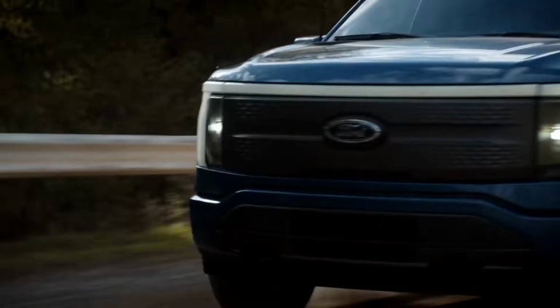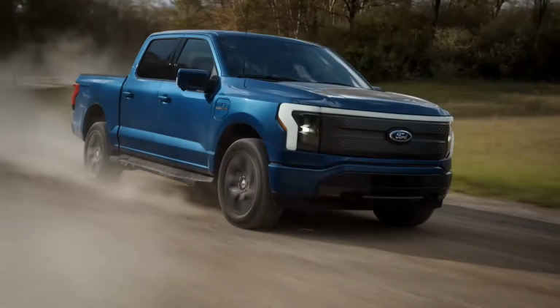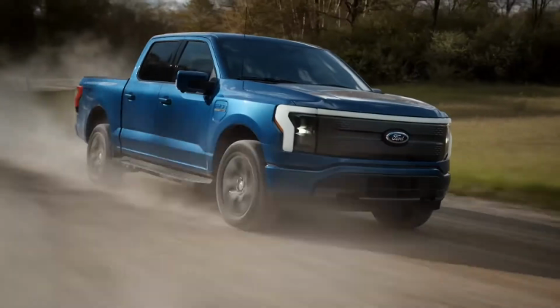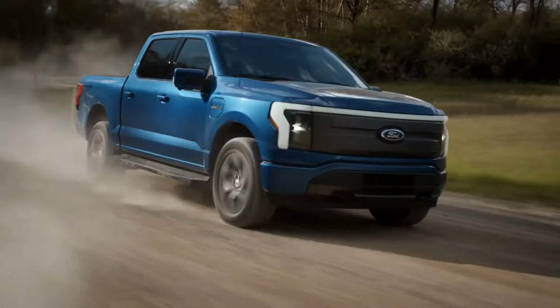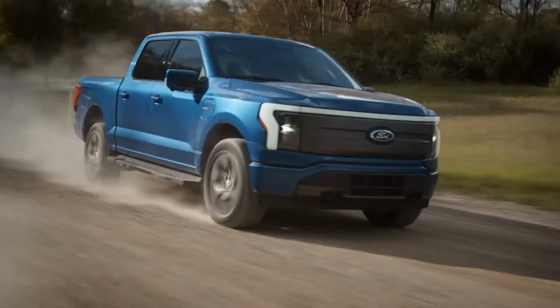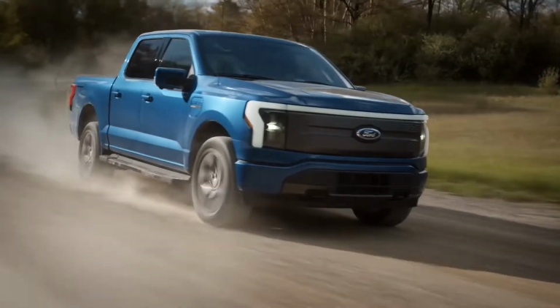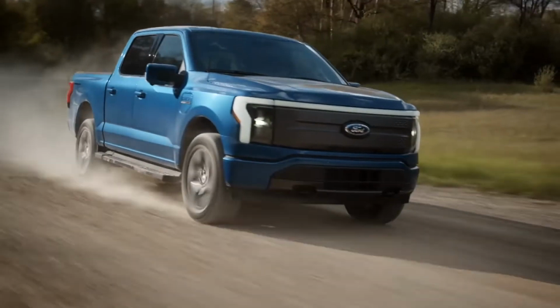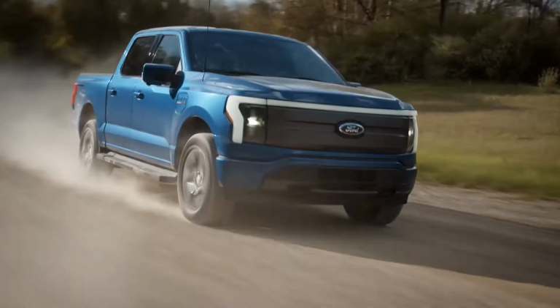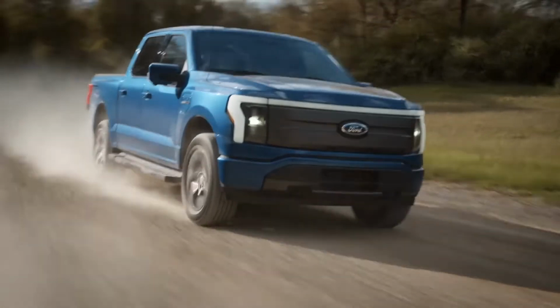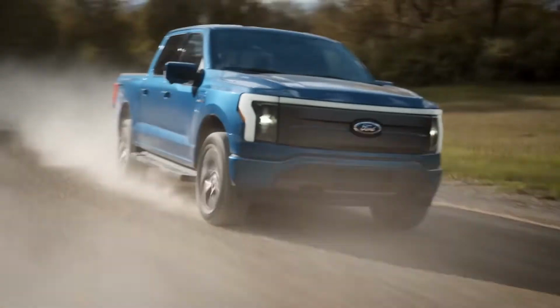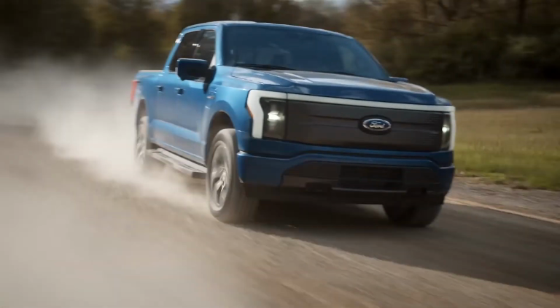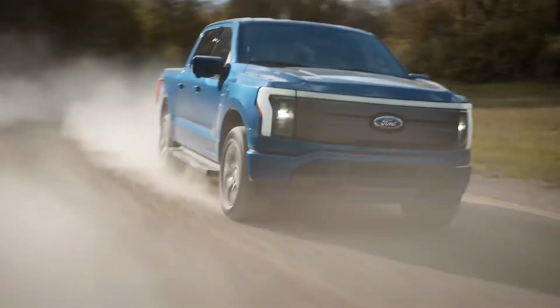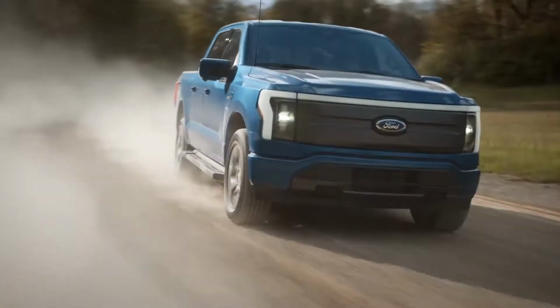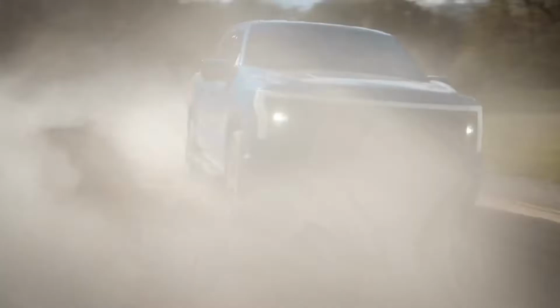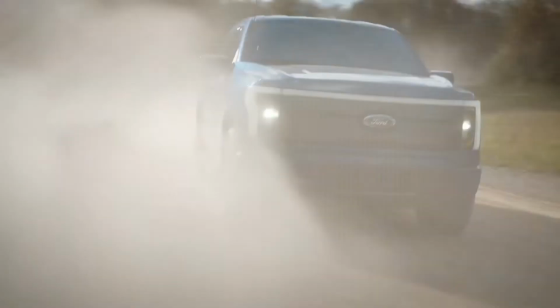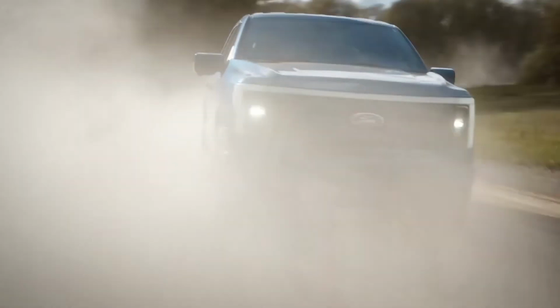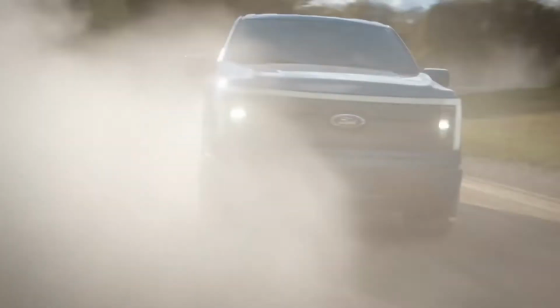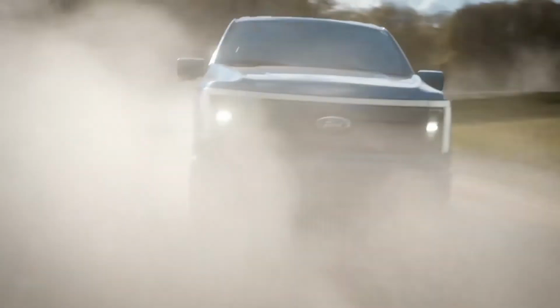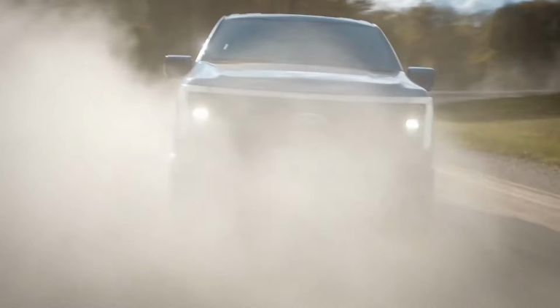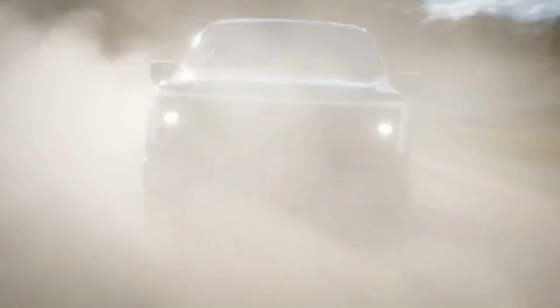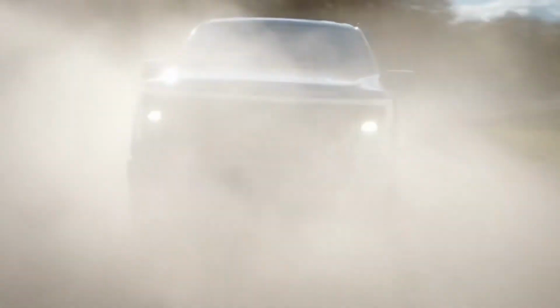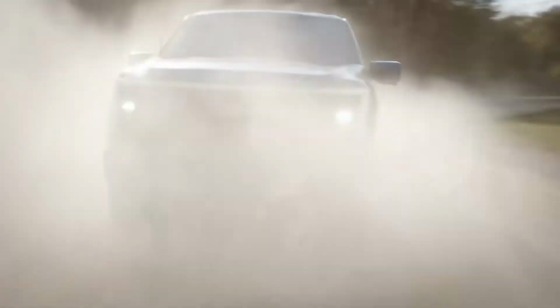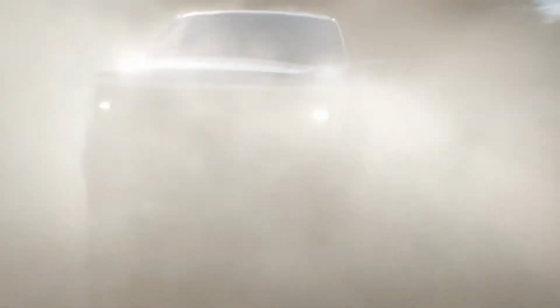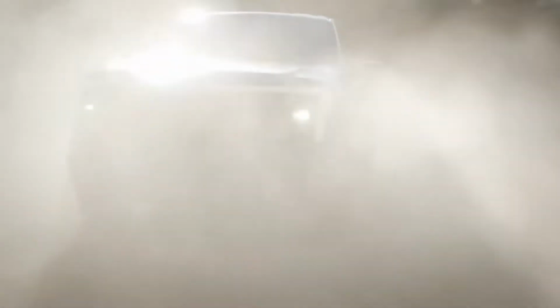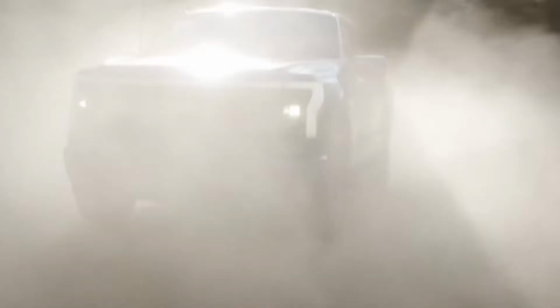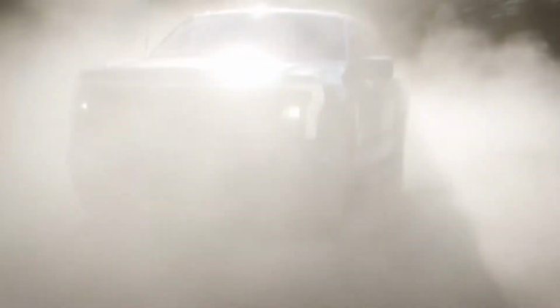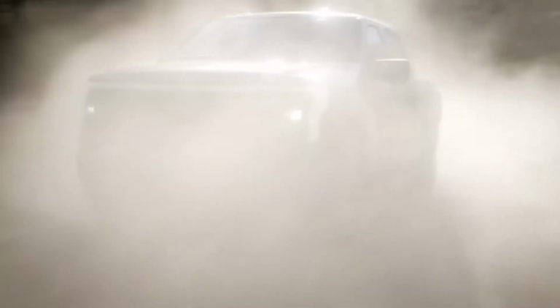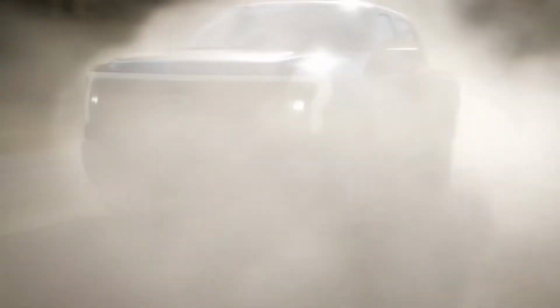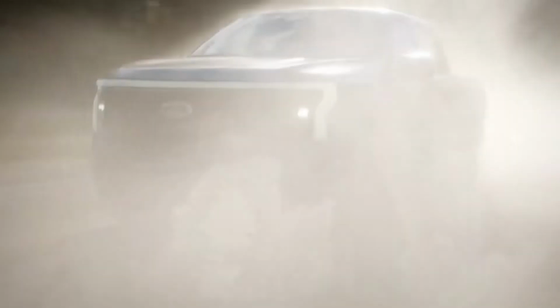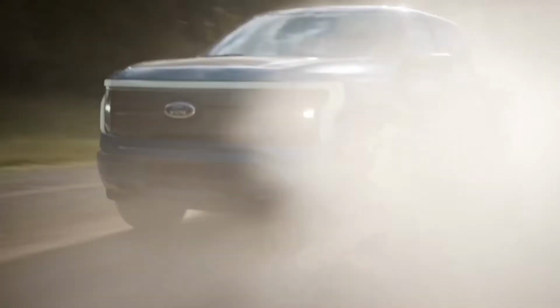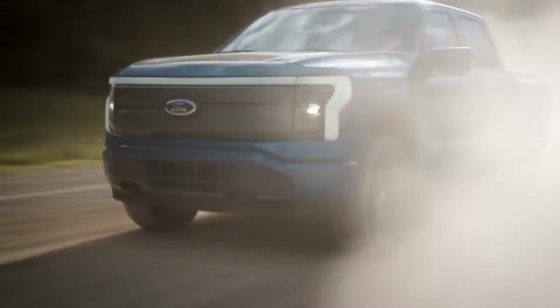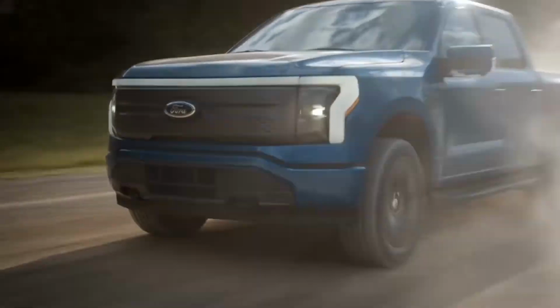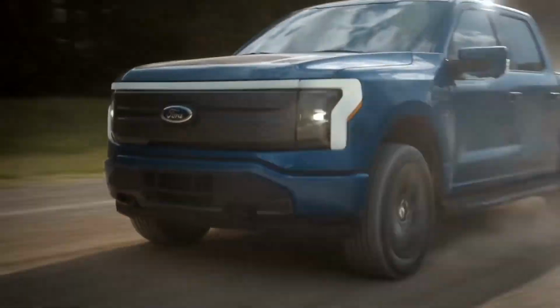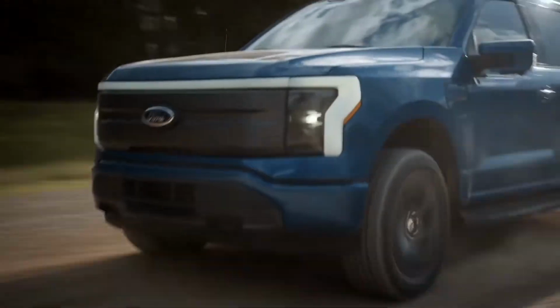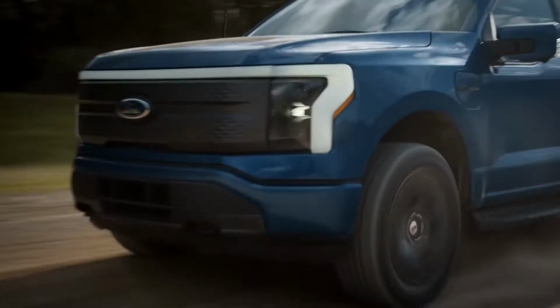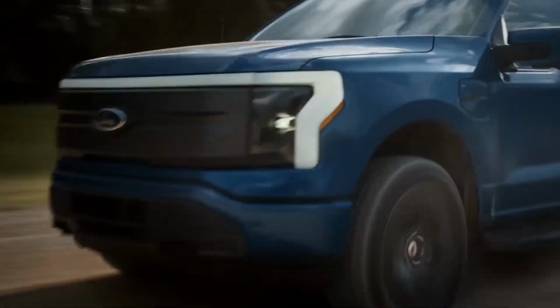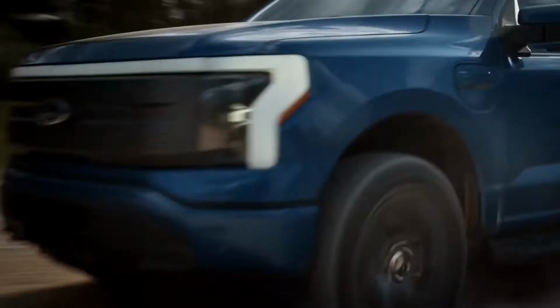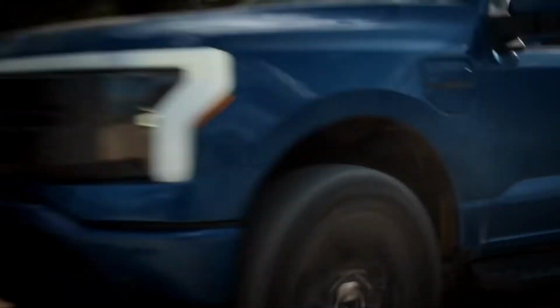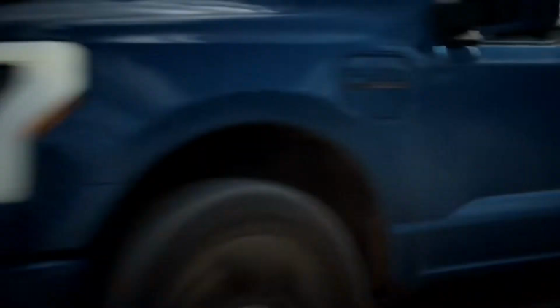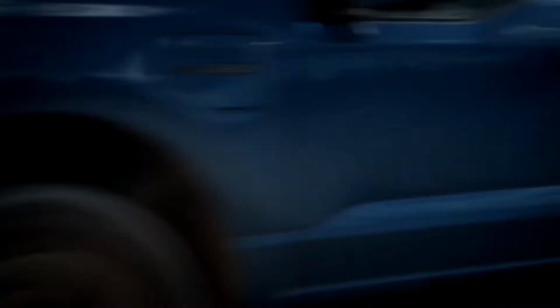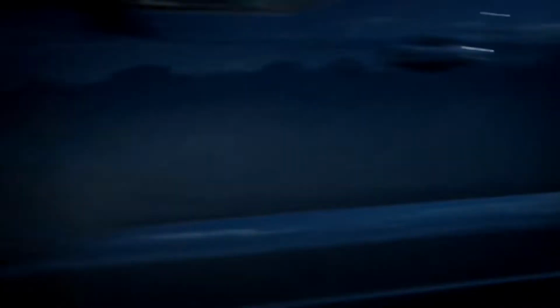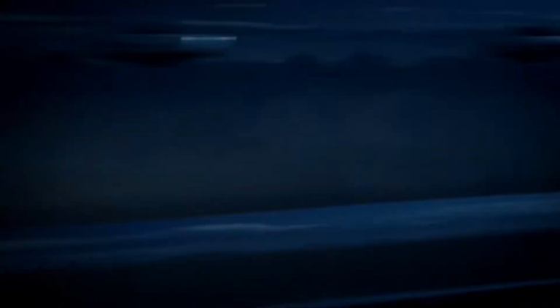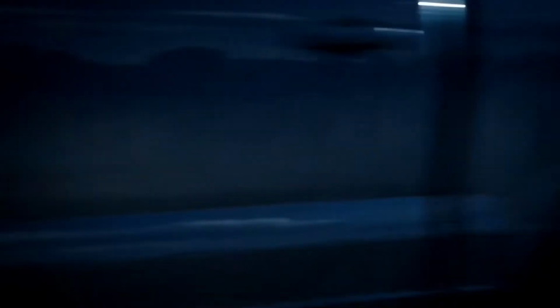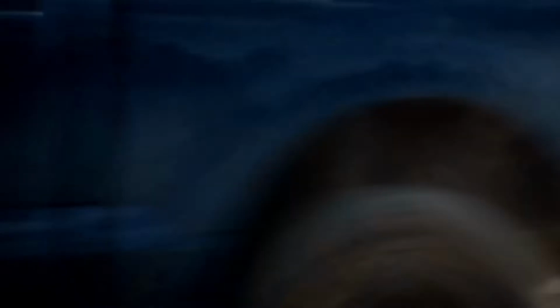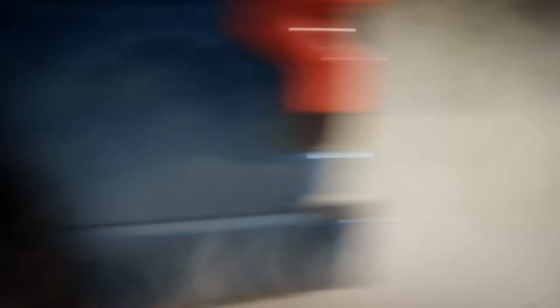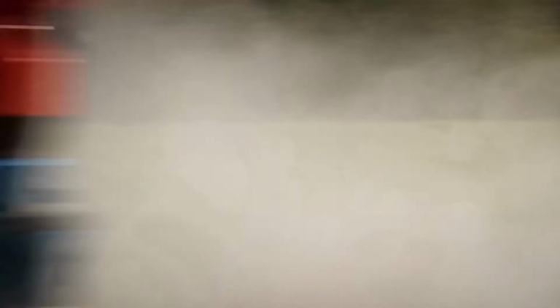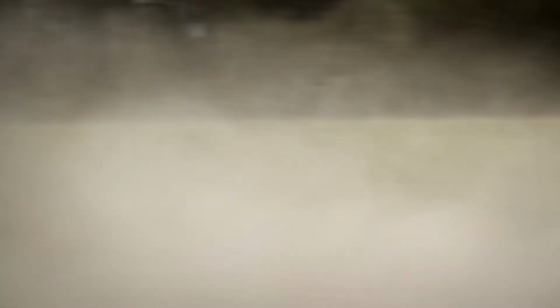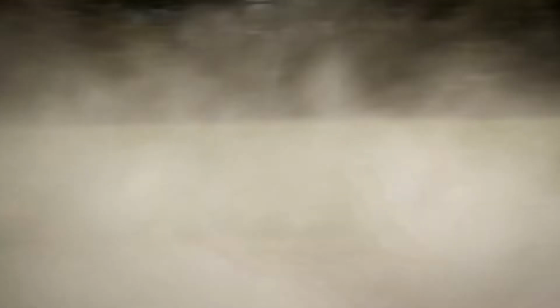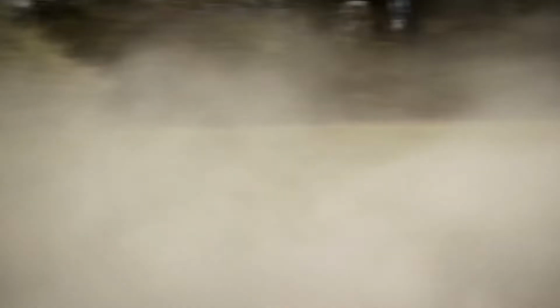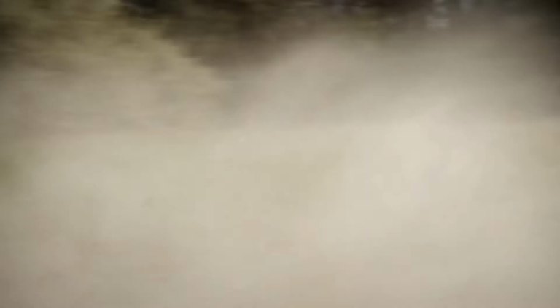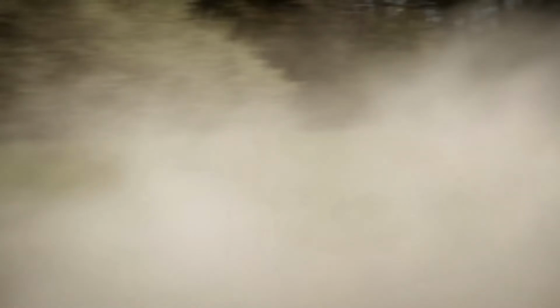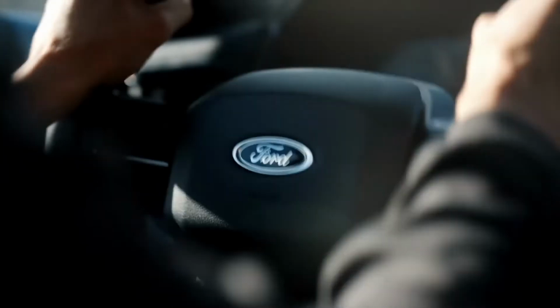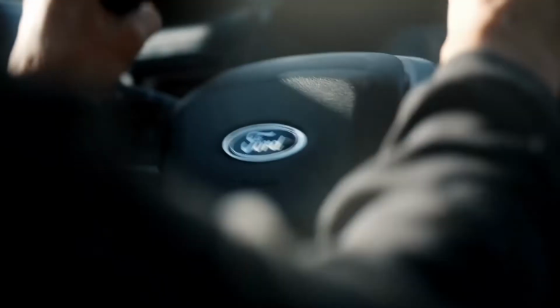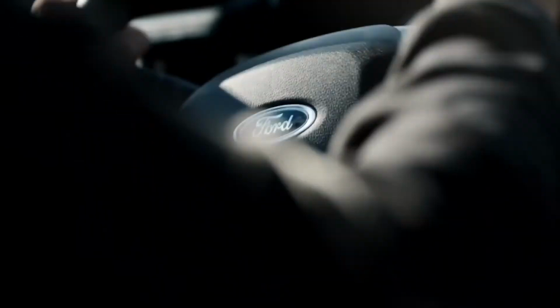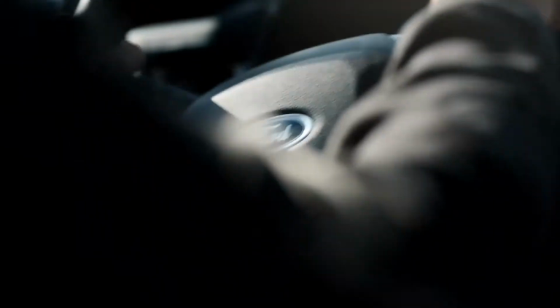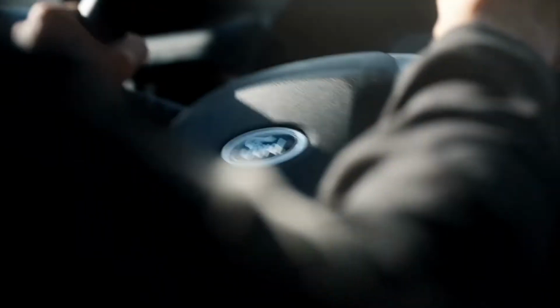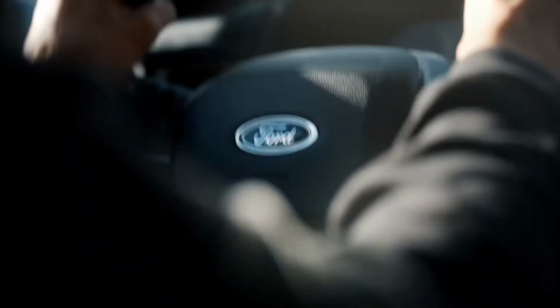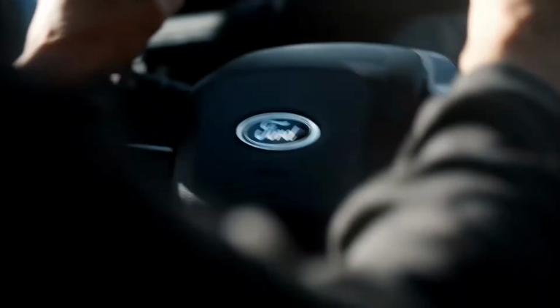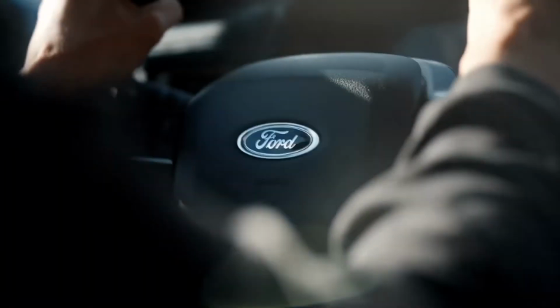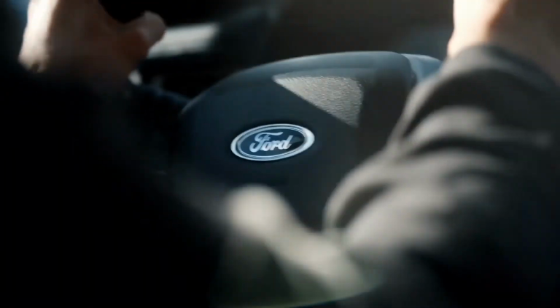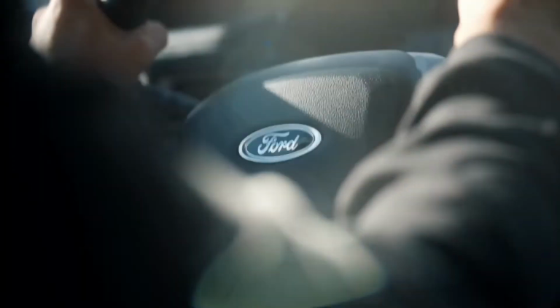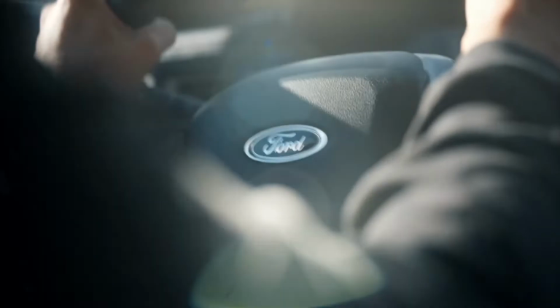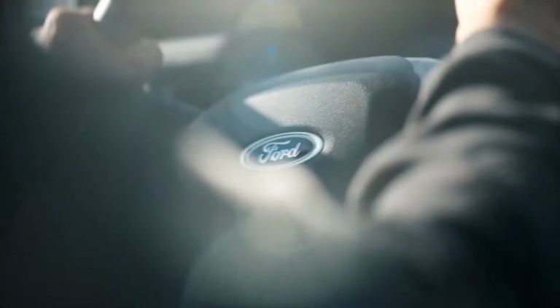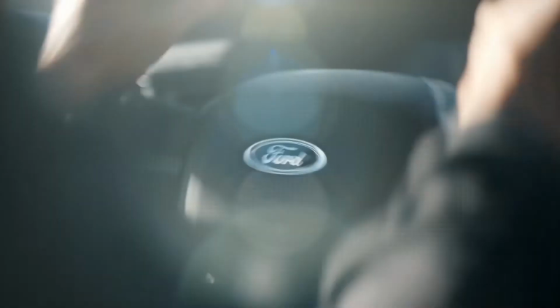We won't see the F-150 Lightning in the UK, unfortunately, but that won't stop us from telling you five things you need to know about the electric pickup.